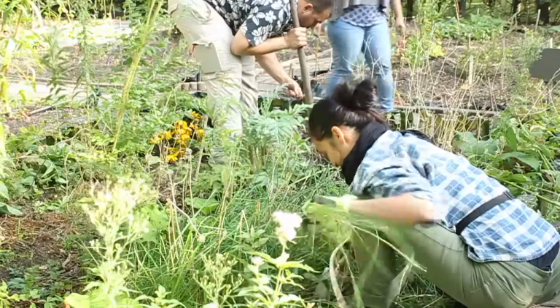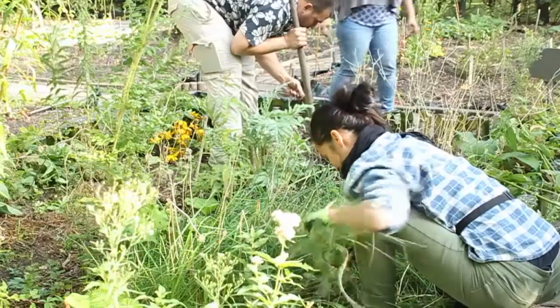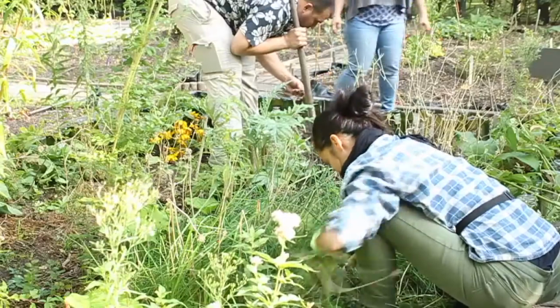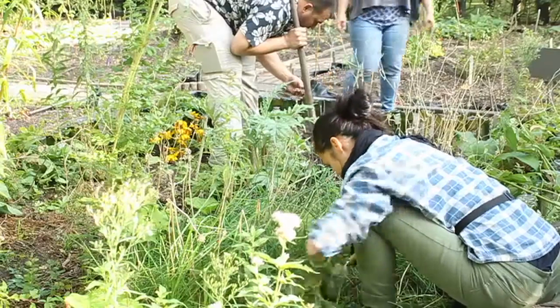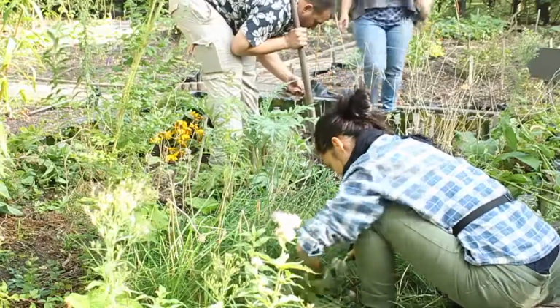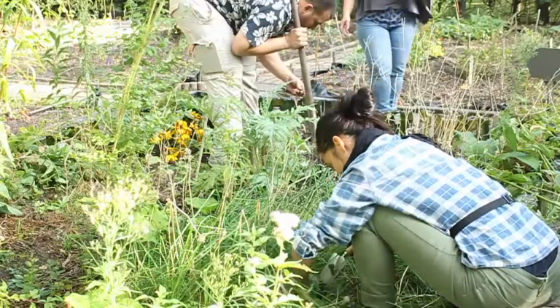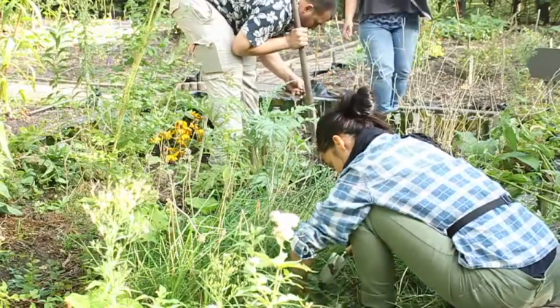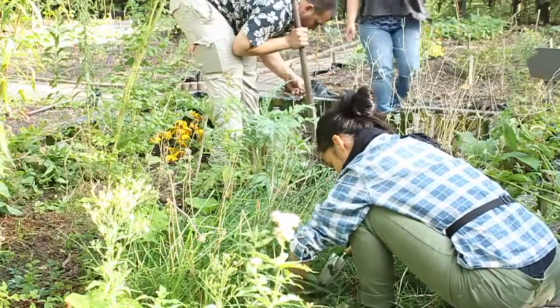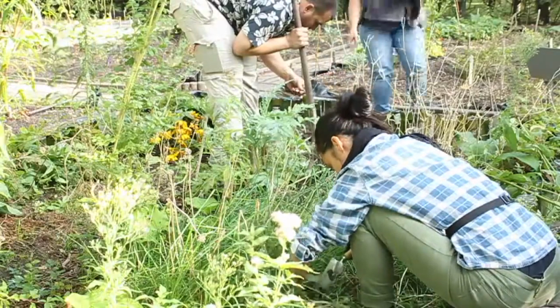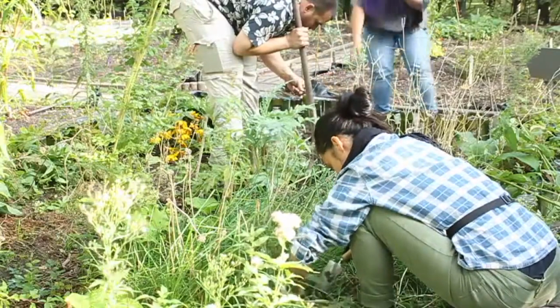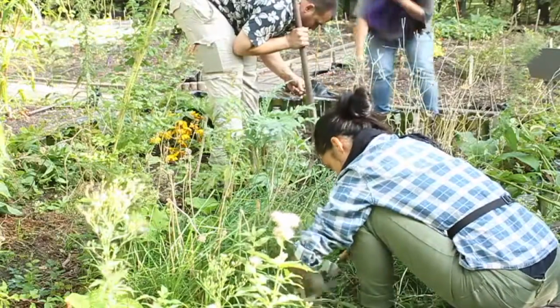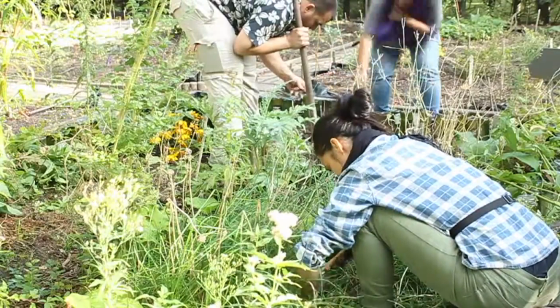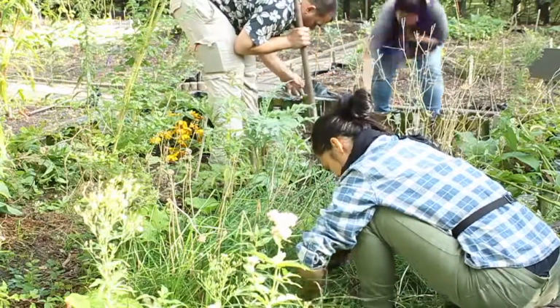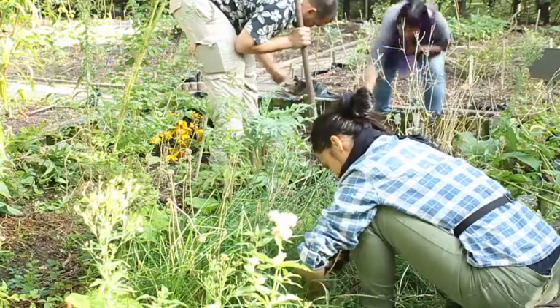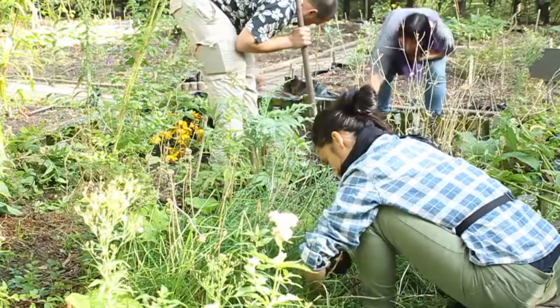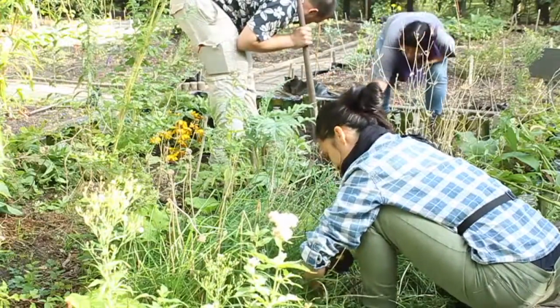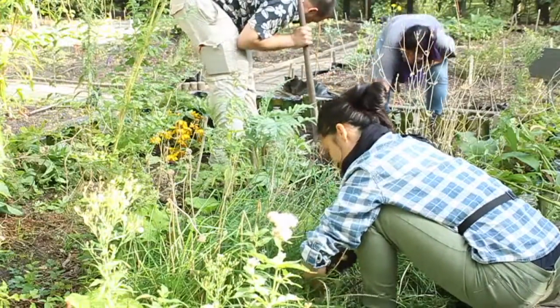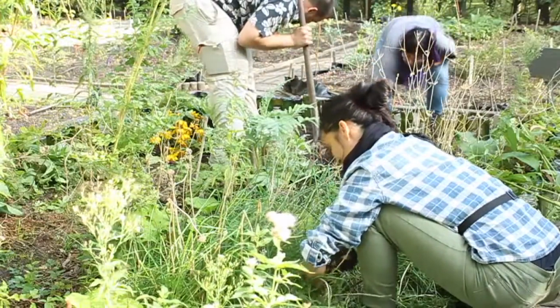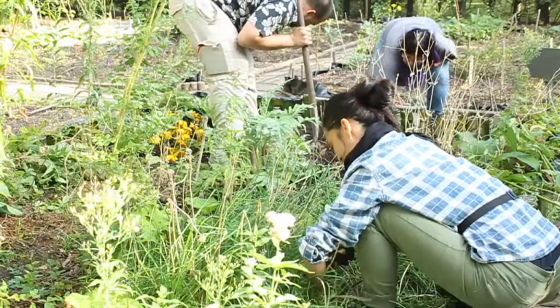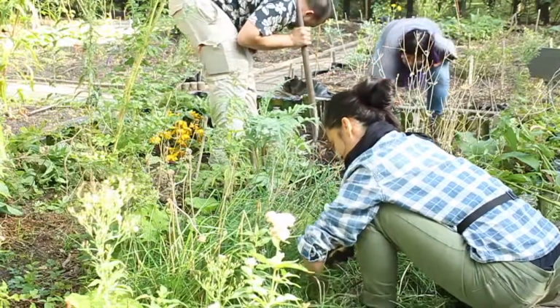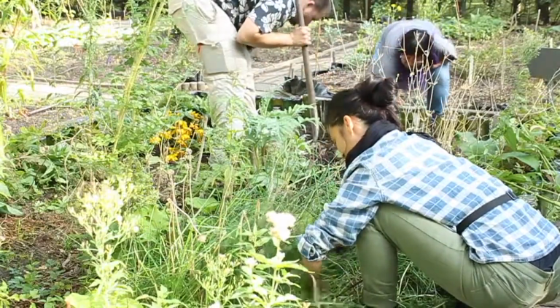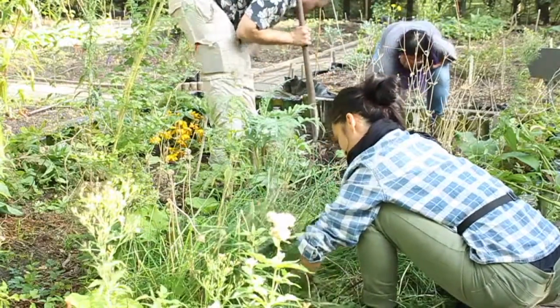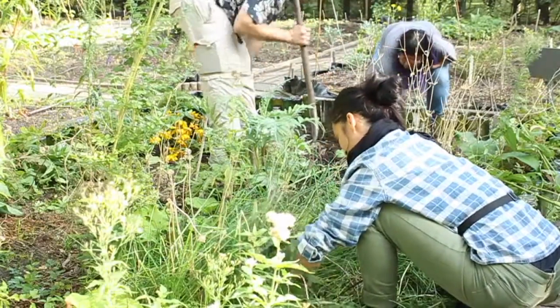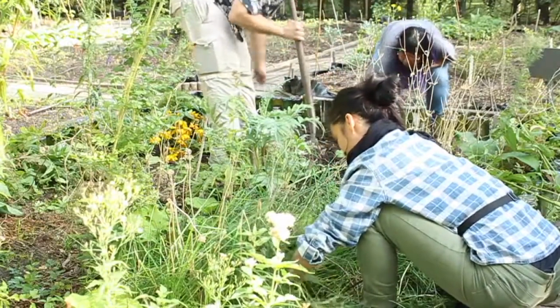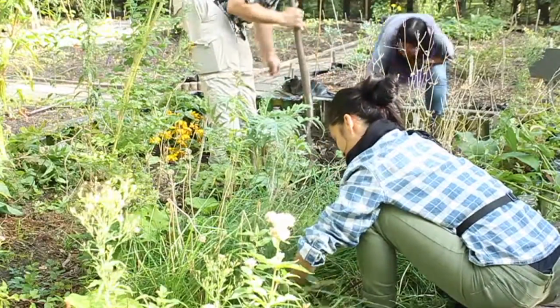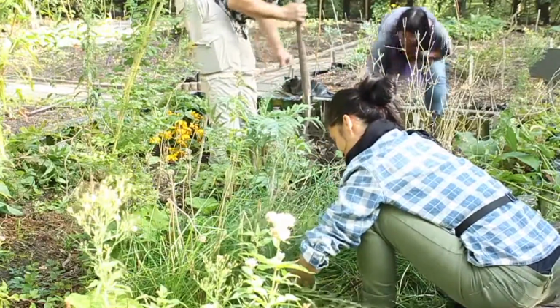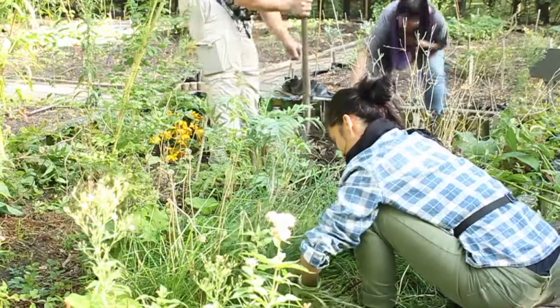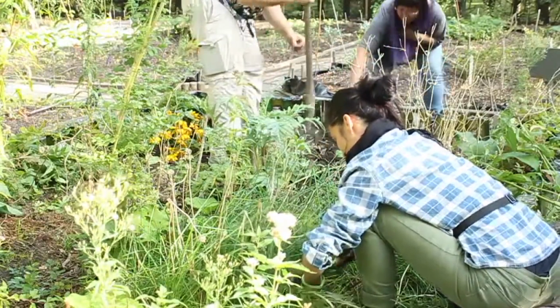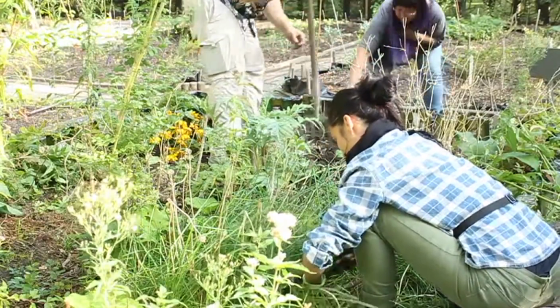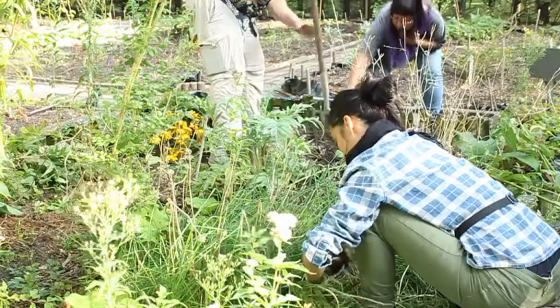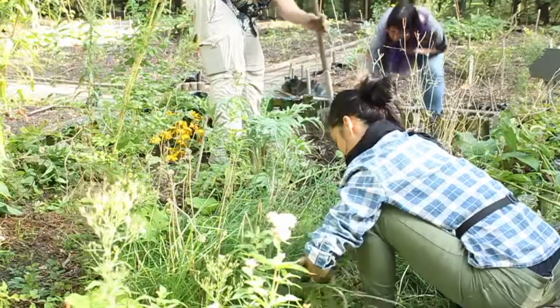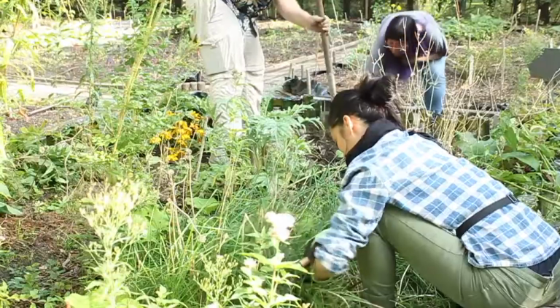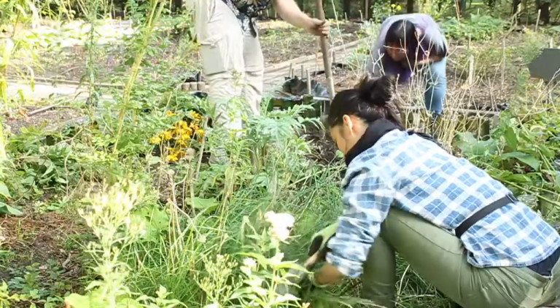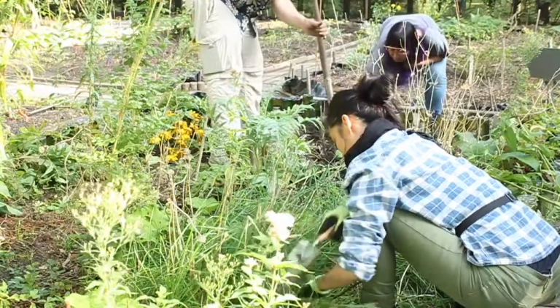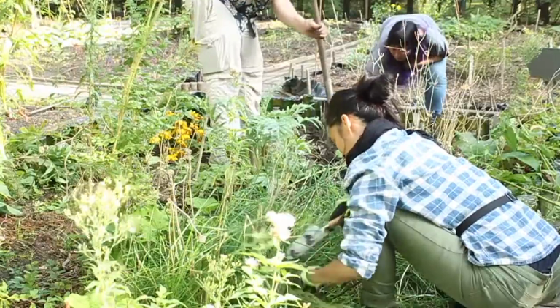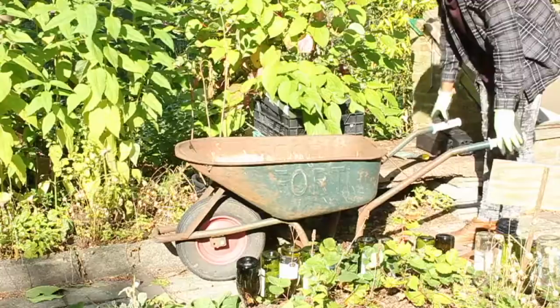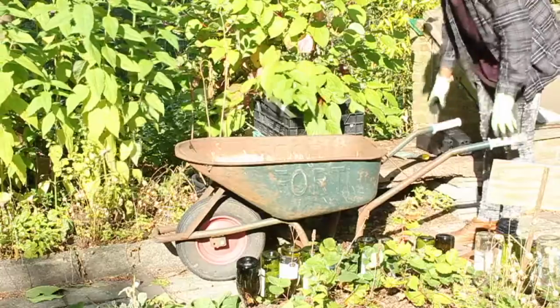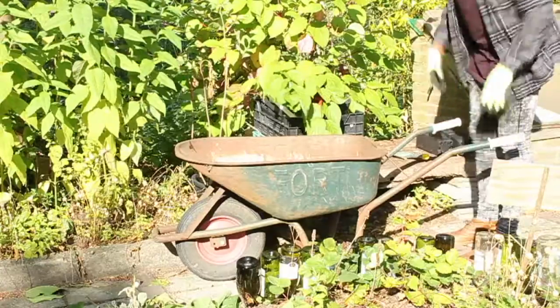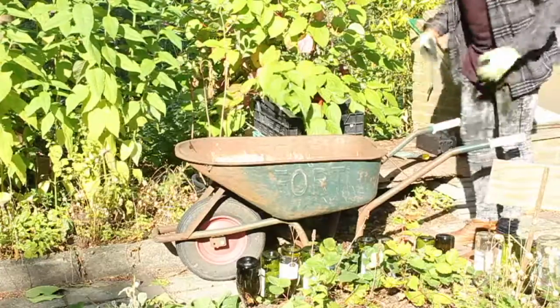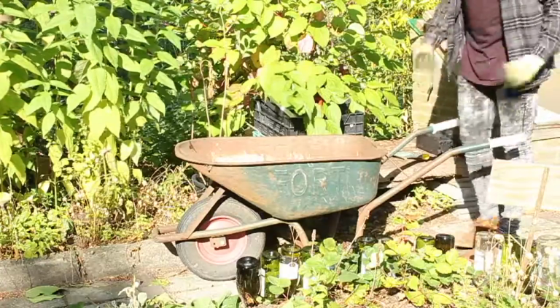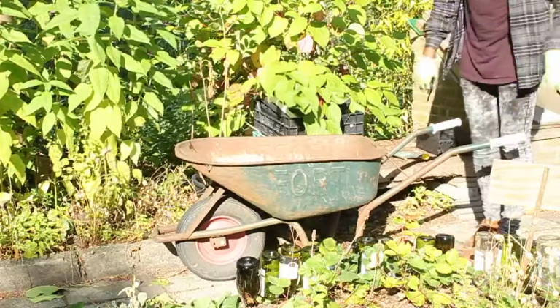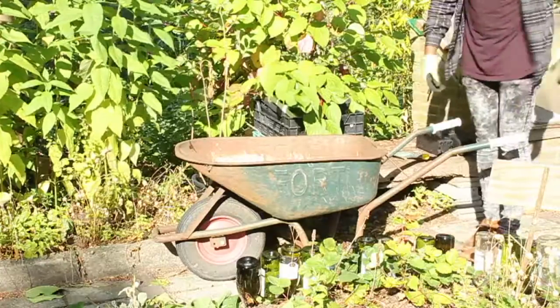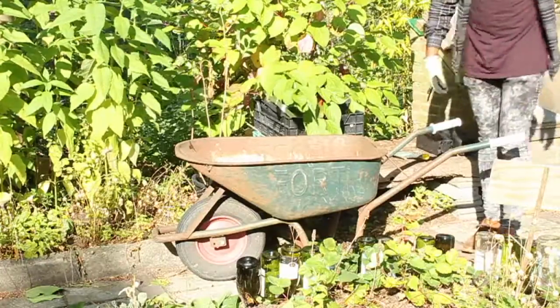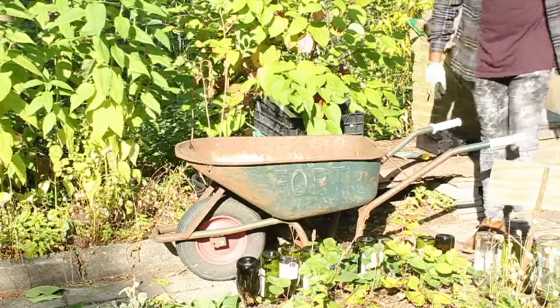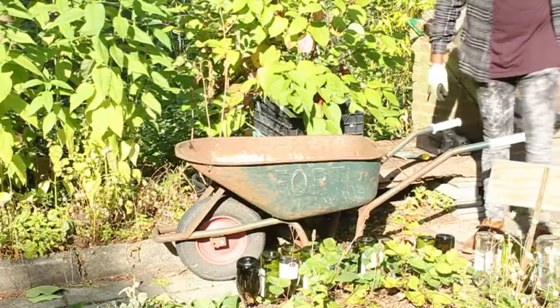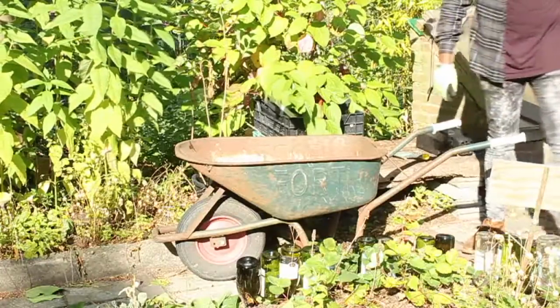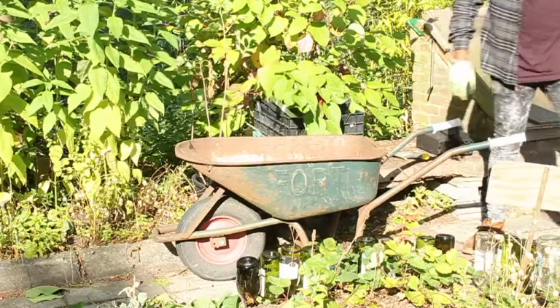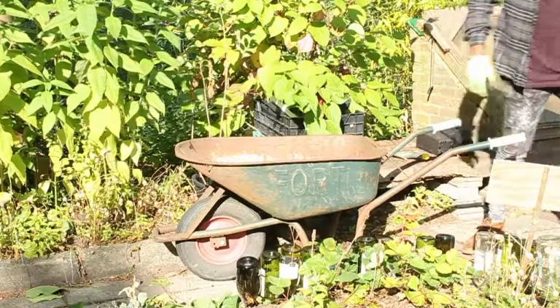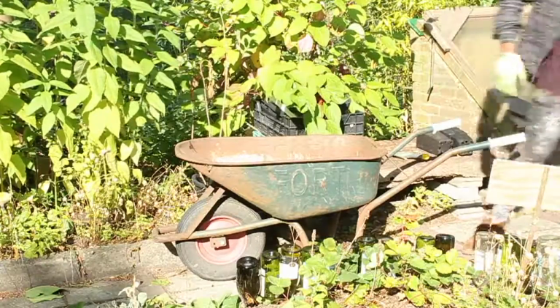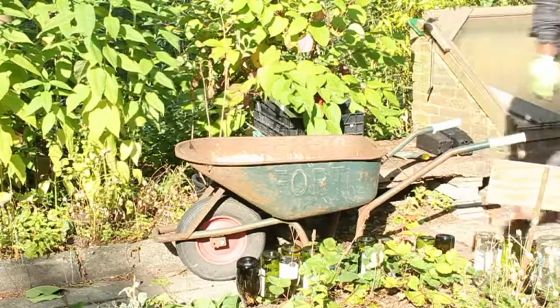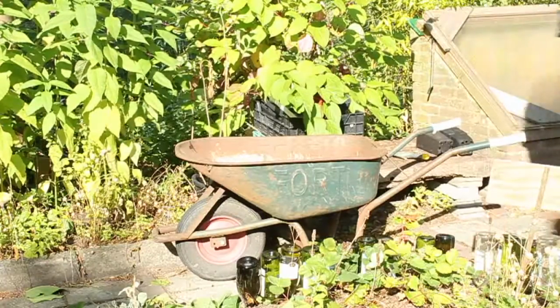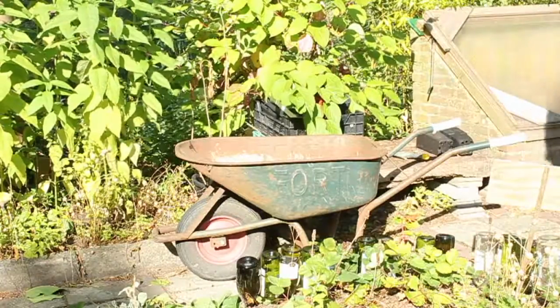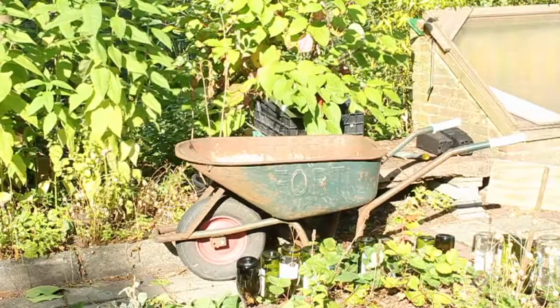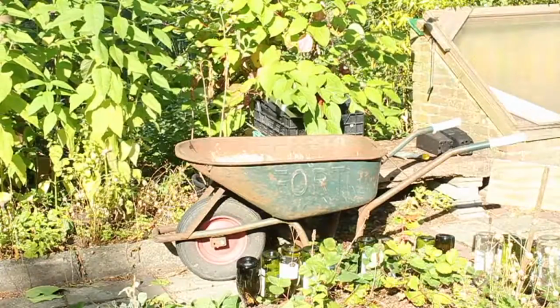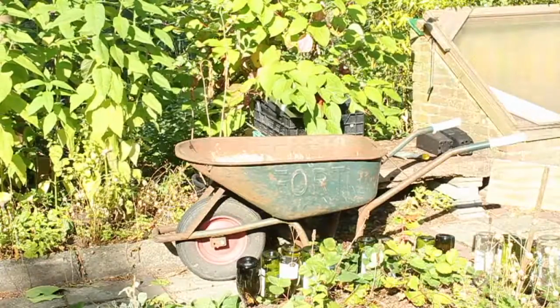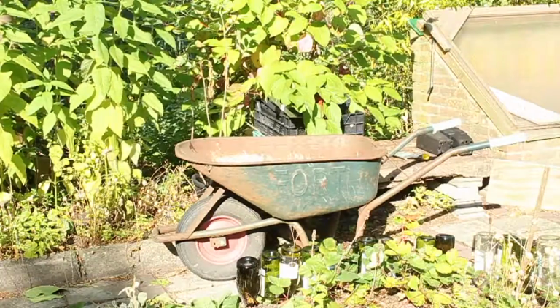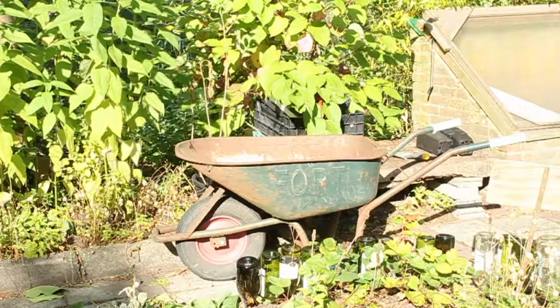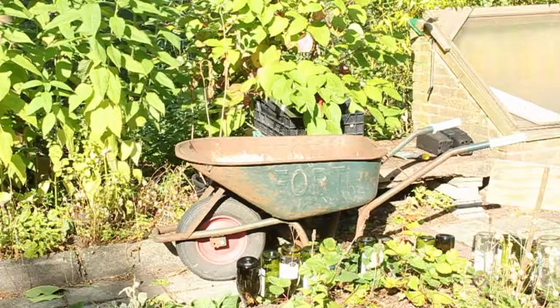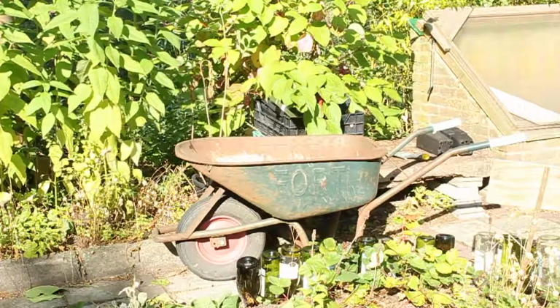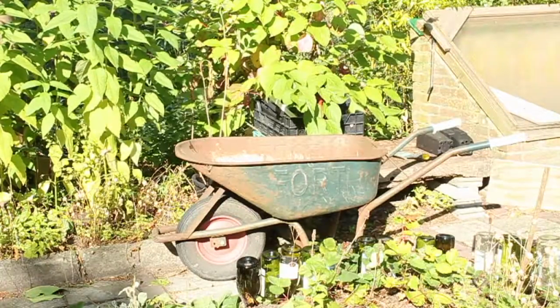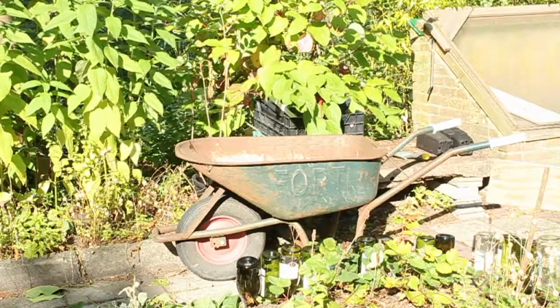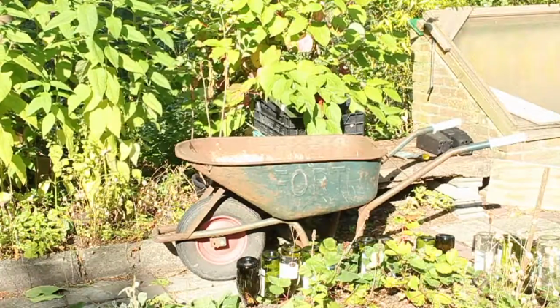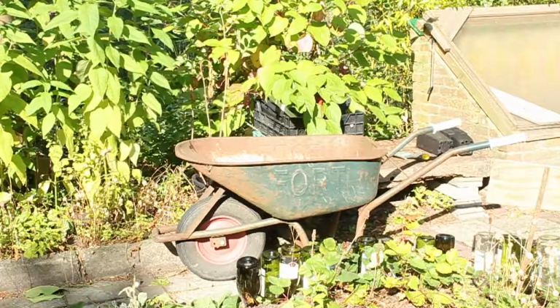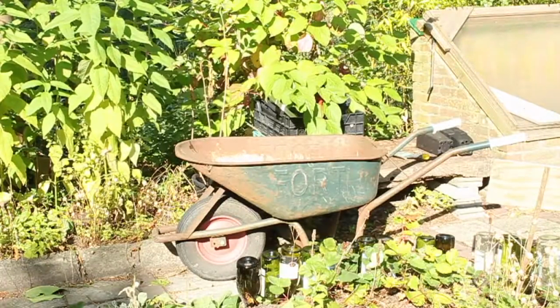This autumn, Sodam Local revisited Laustafink, the educational community garden near Sloterdijk.